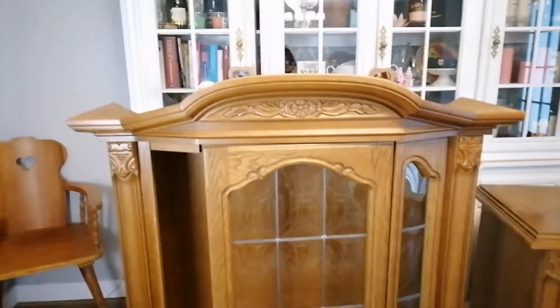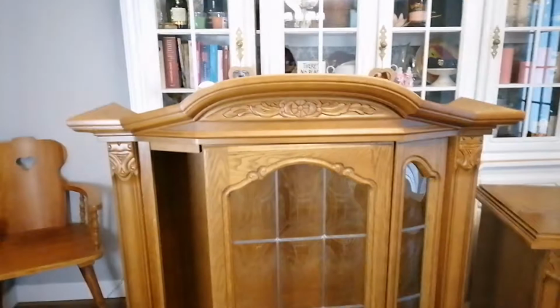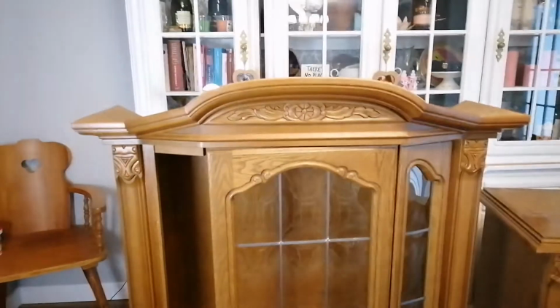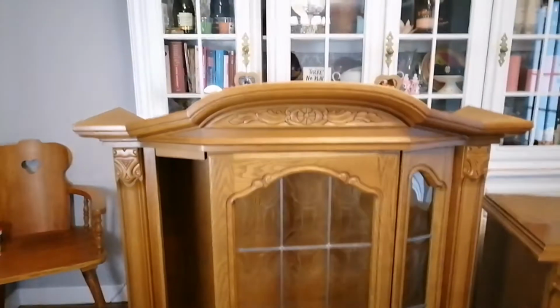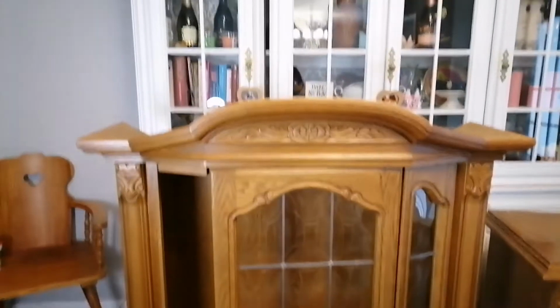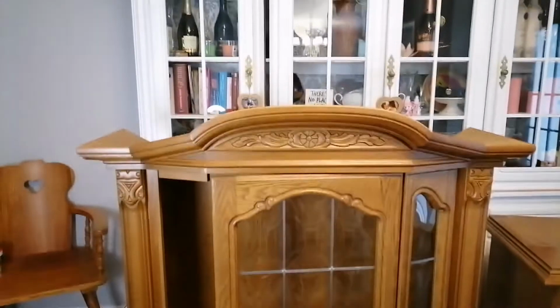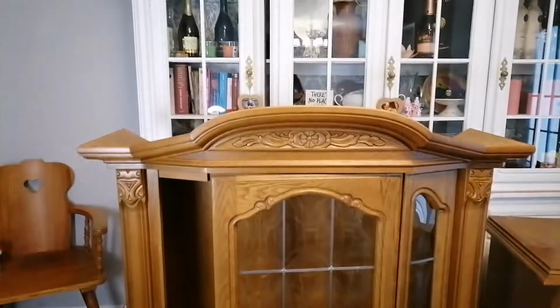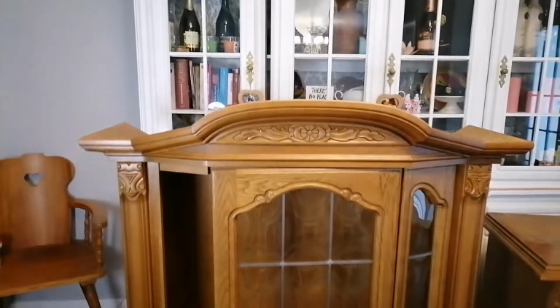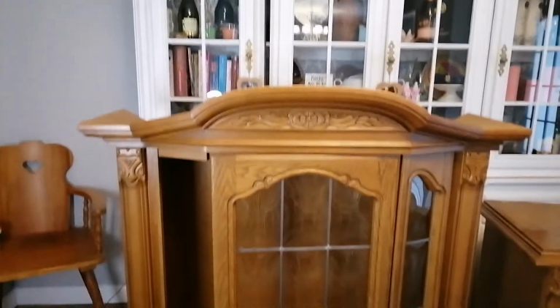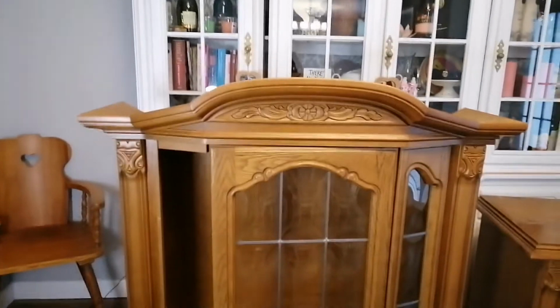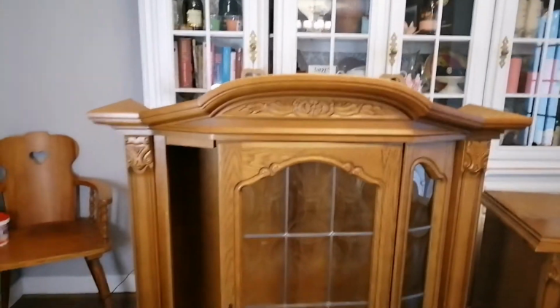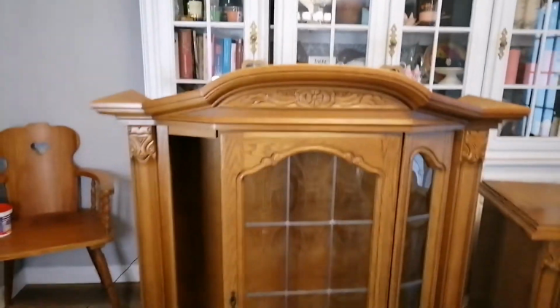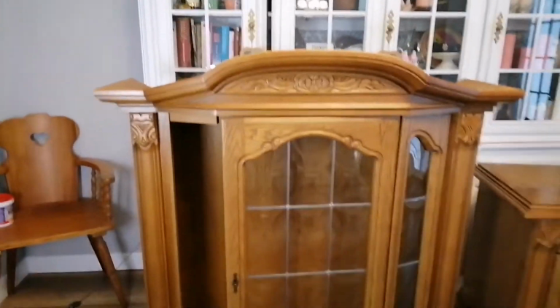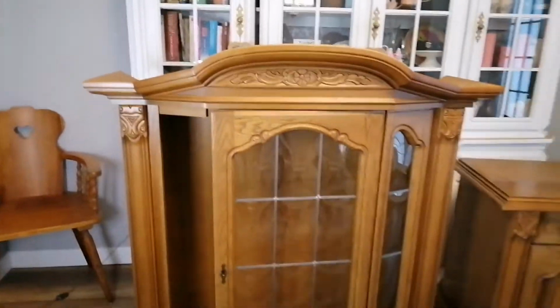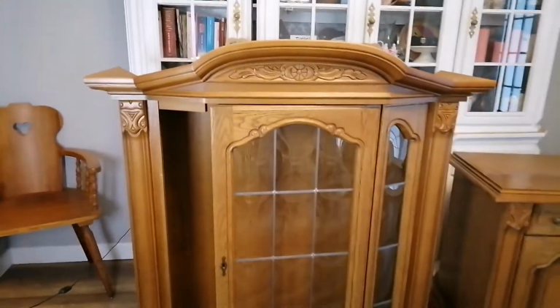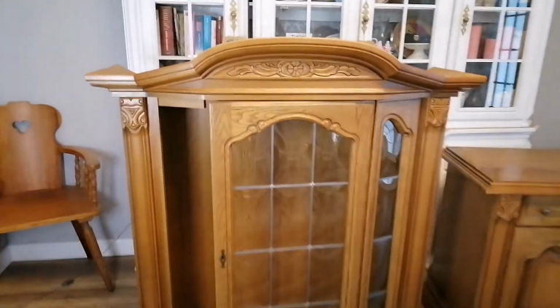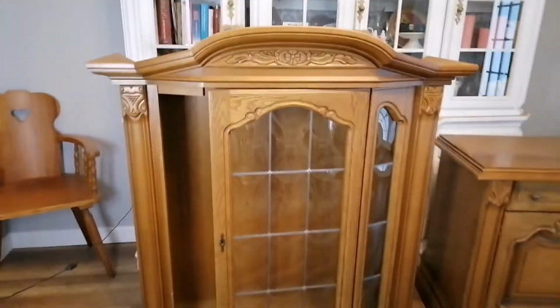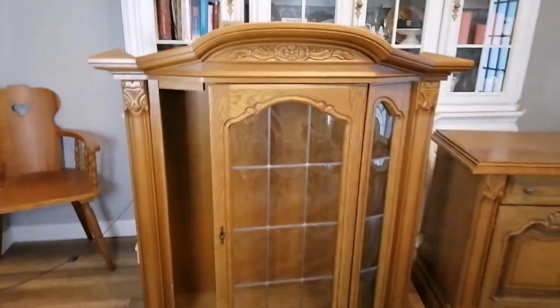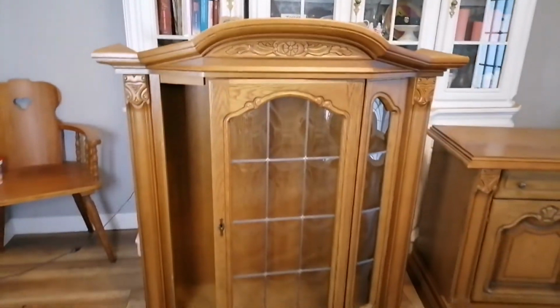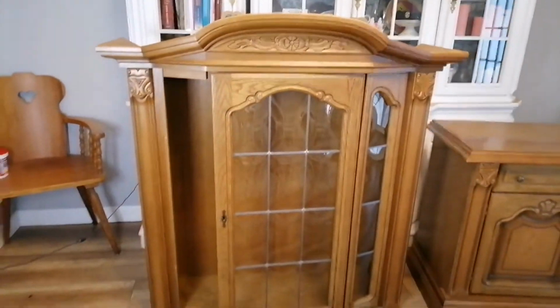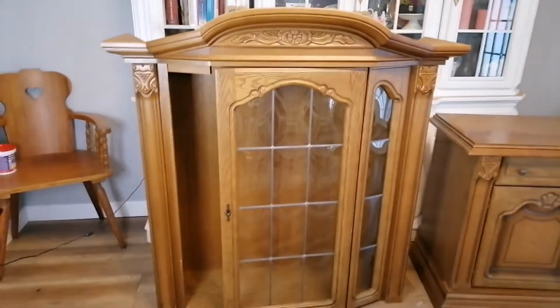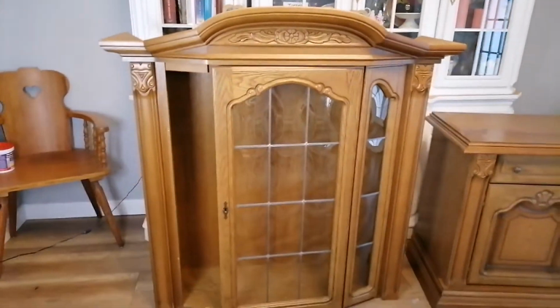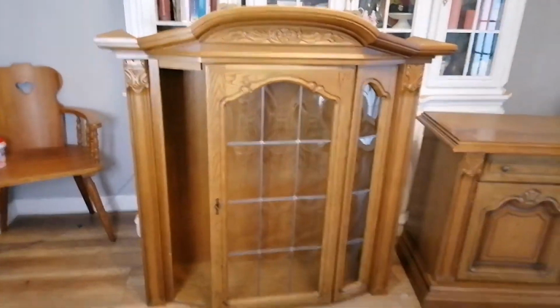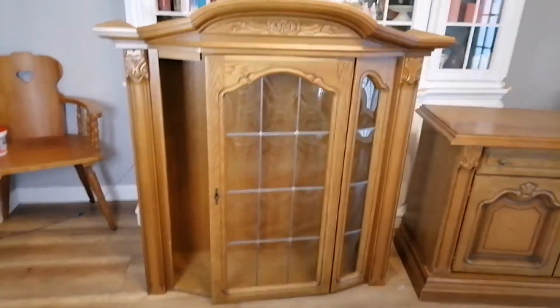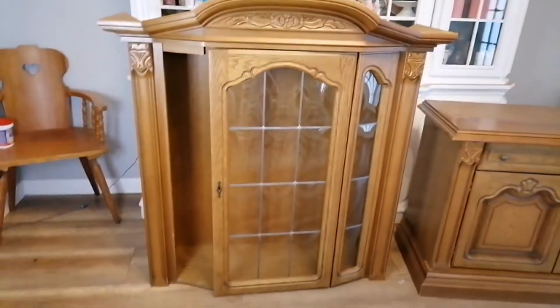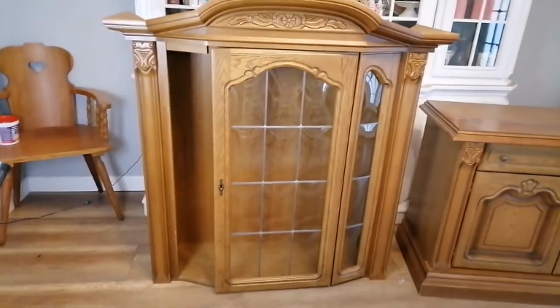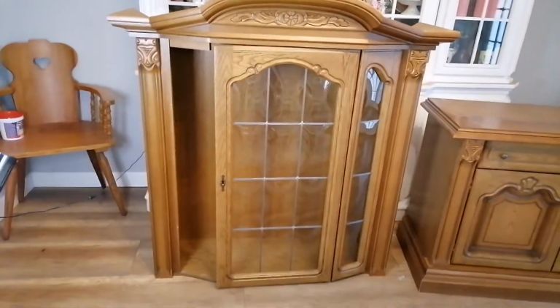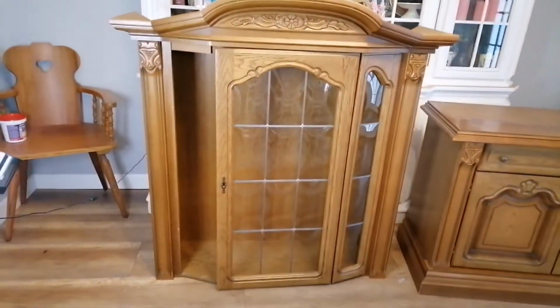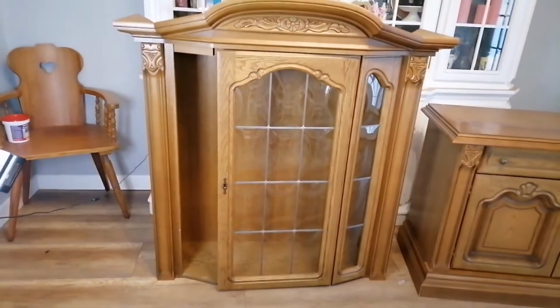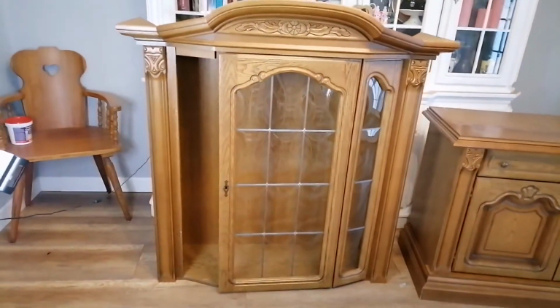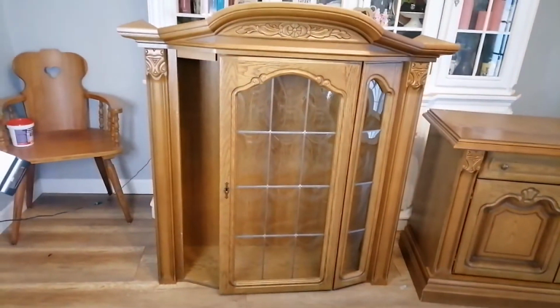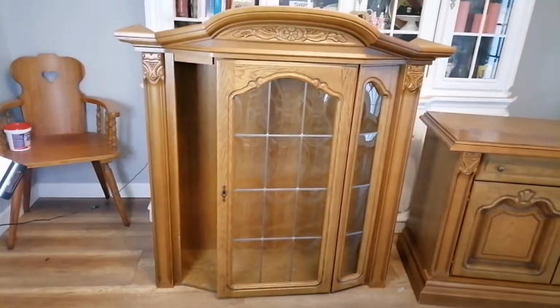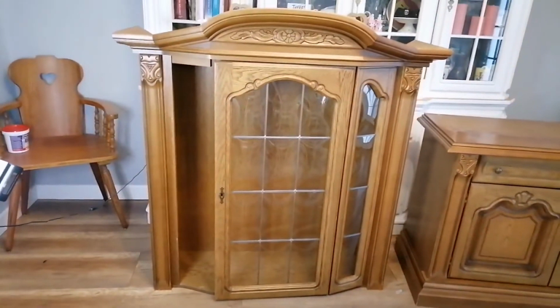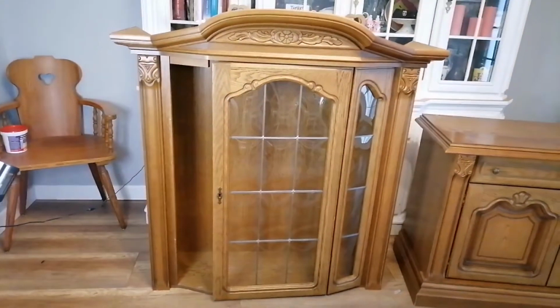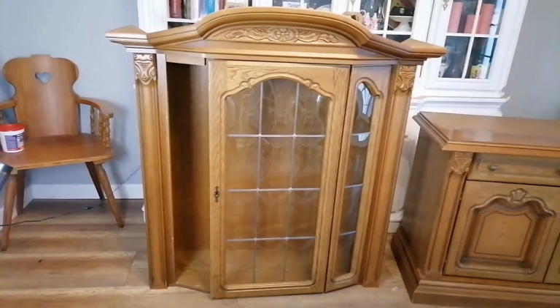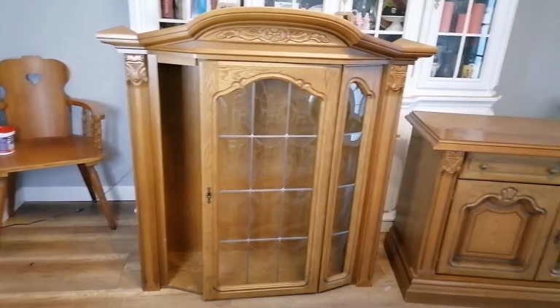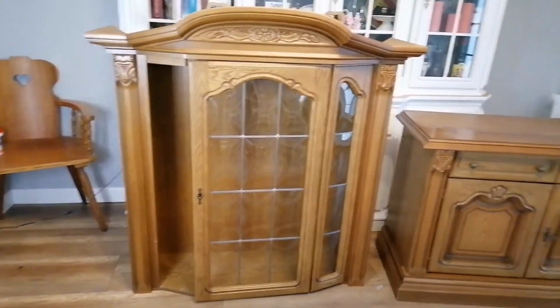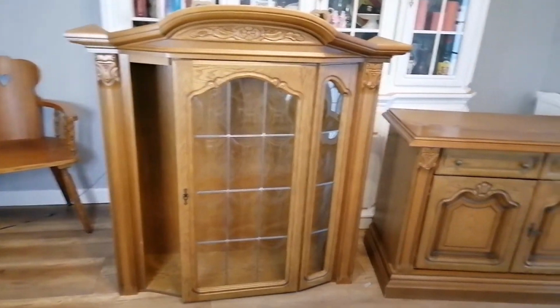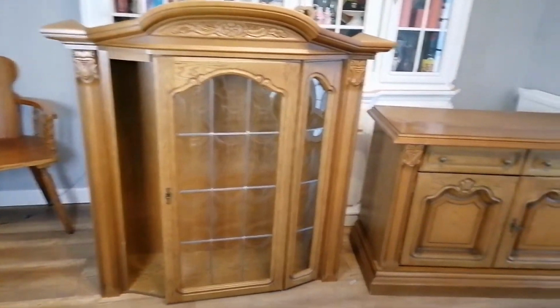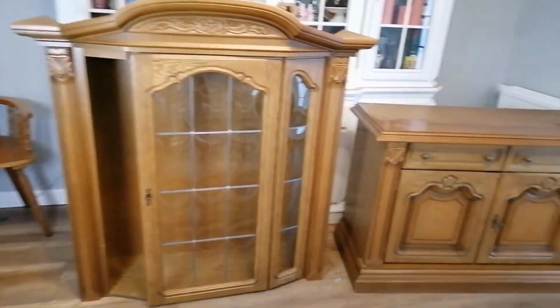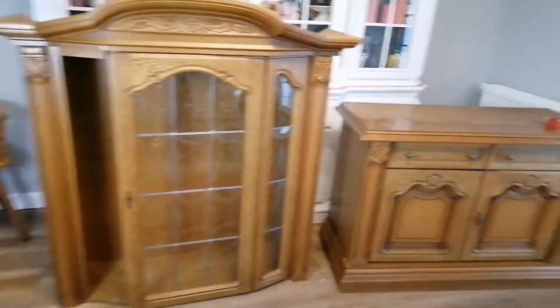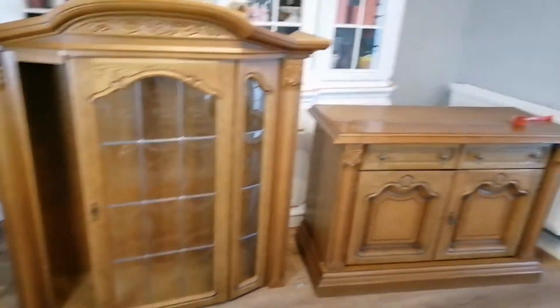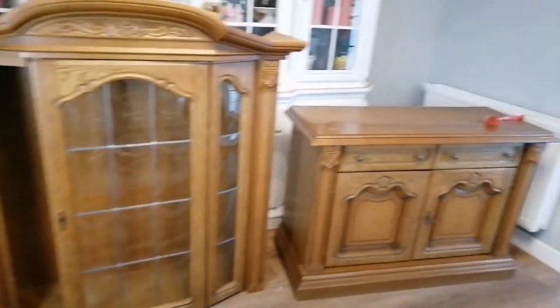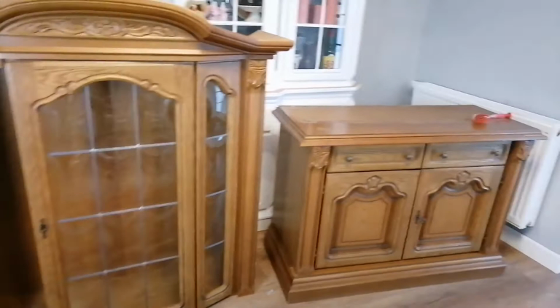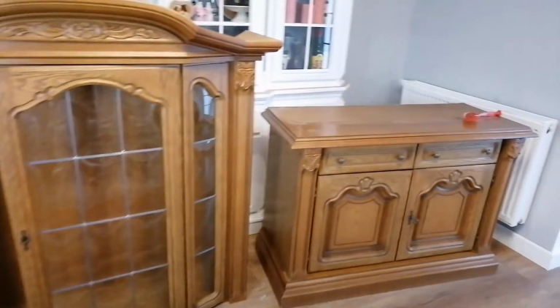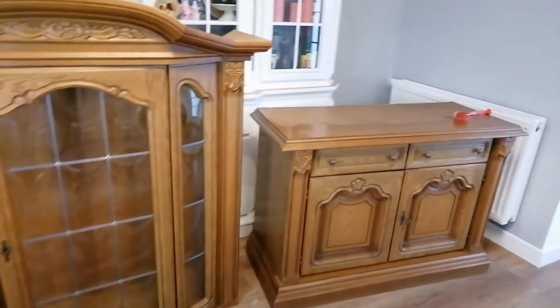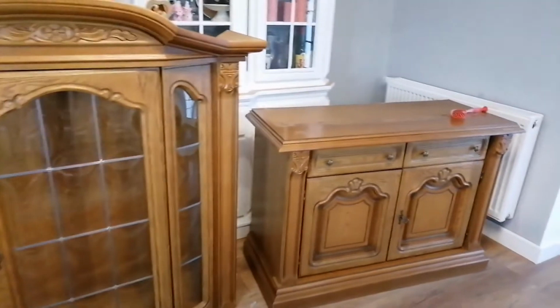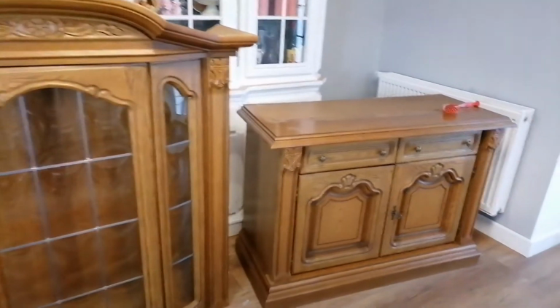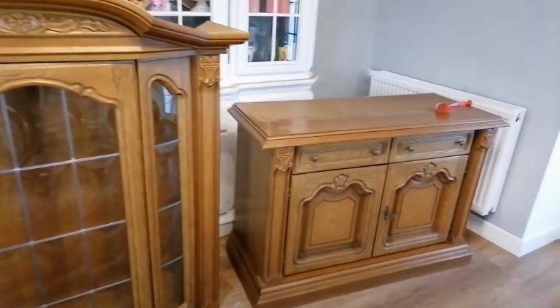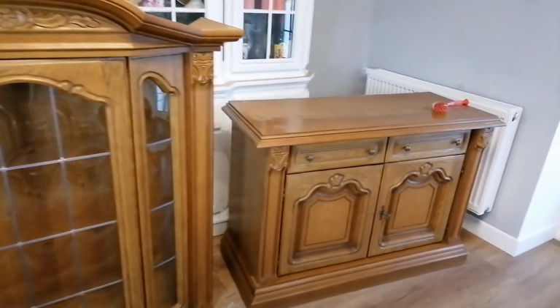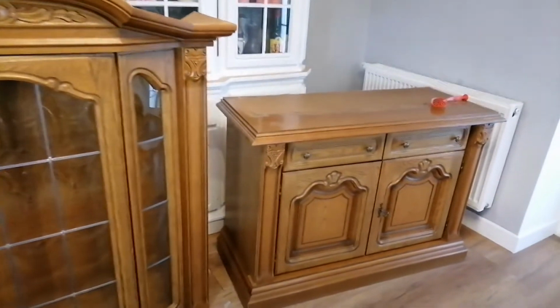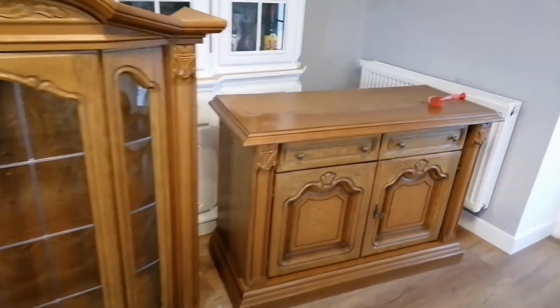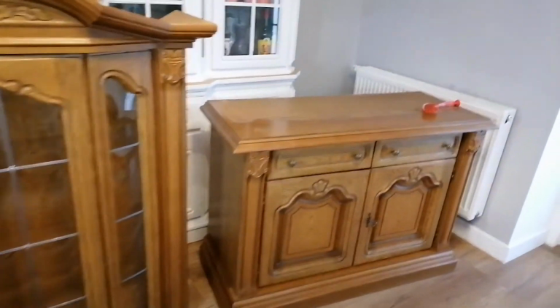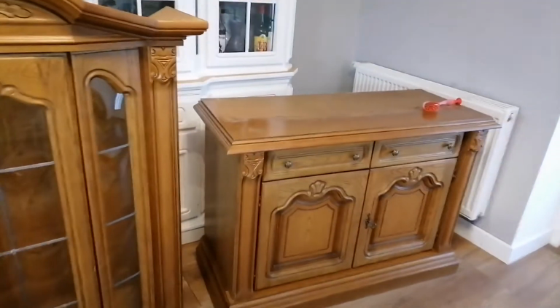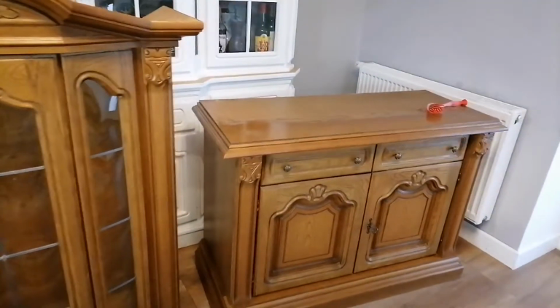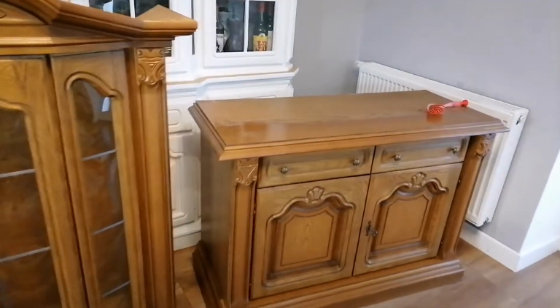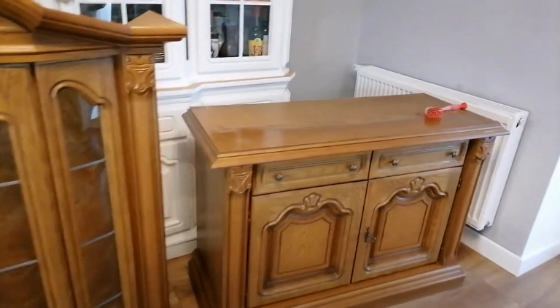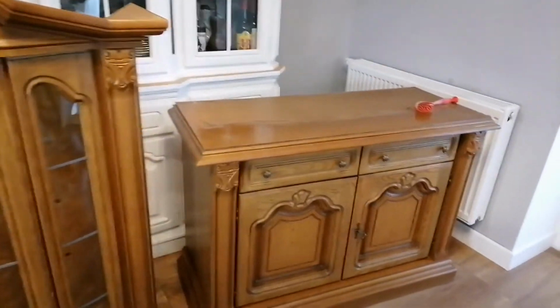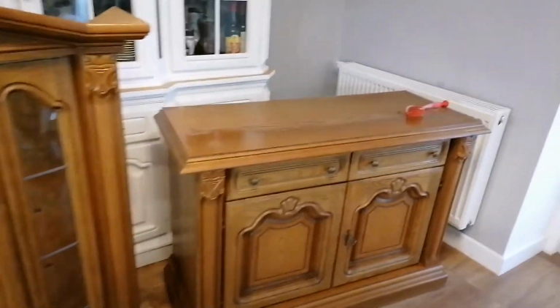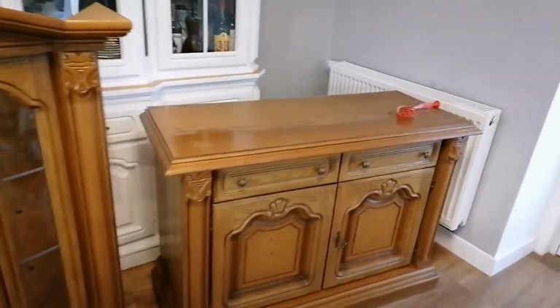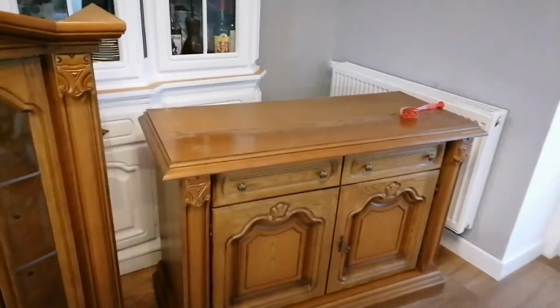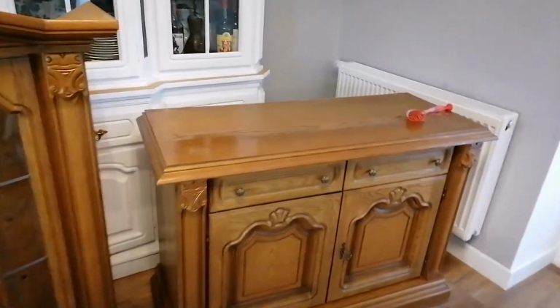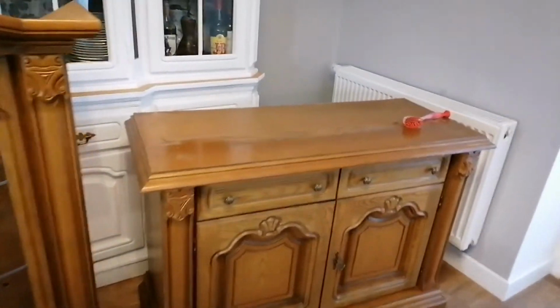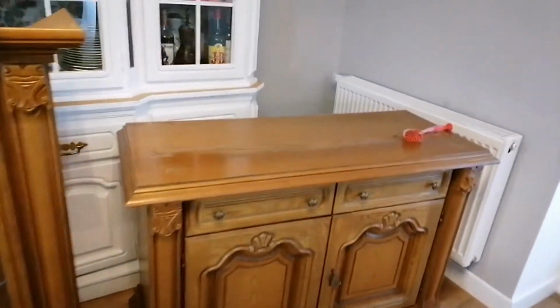Hello everyone! It's a new week and we have a new video. Today we will turn over together this beautiful cabinet.